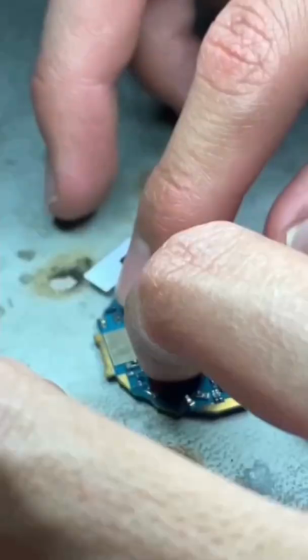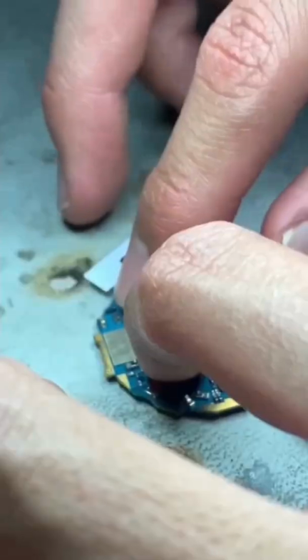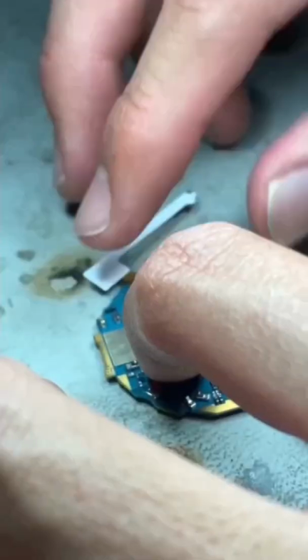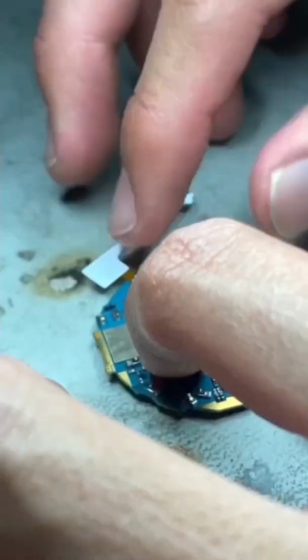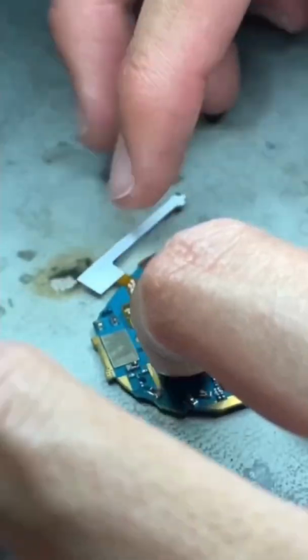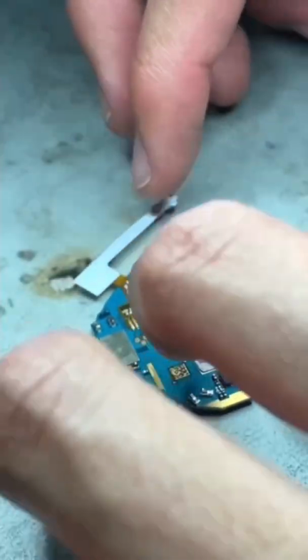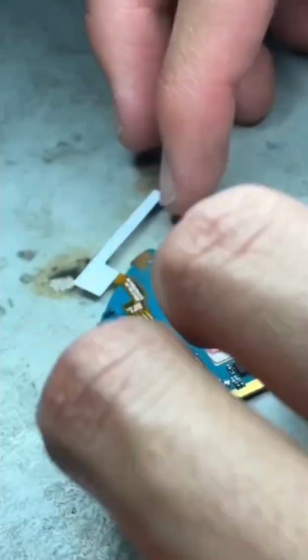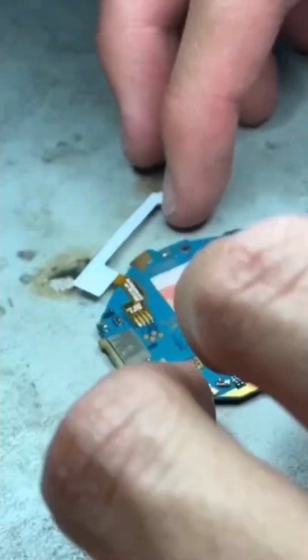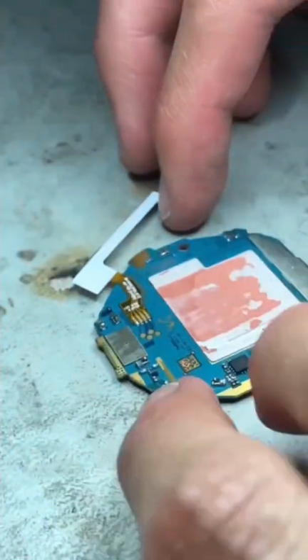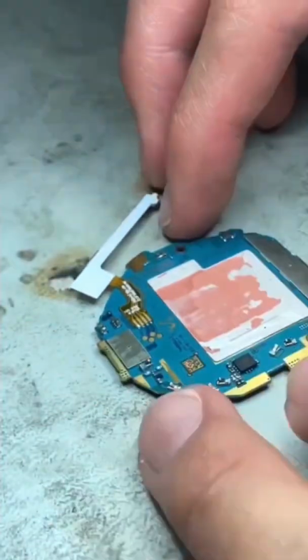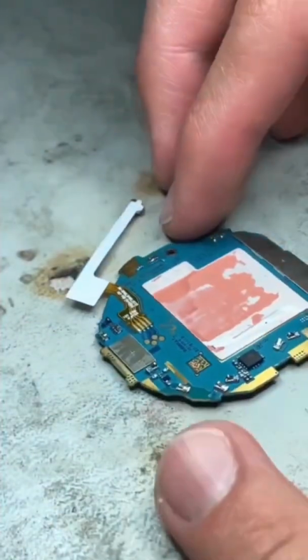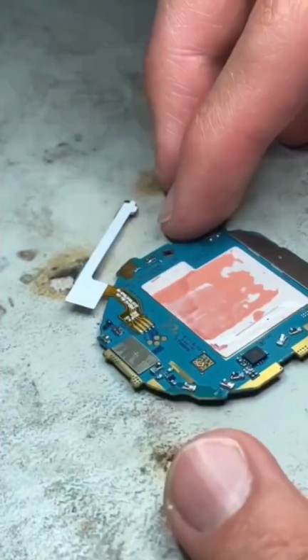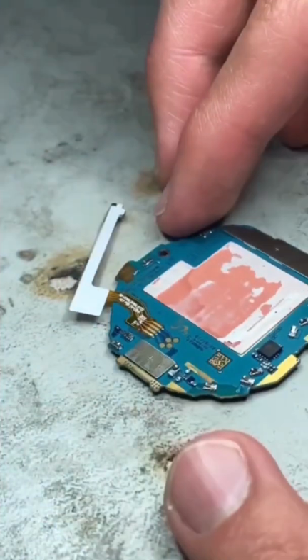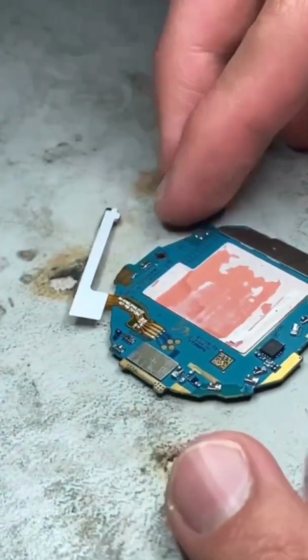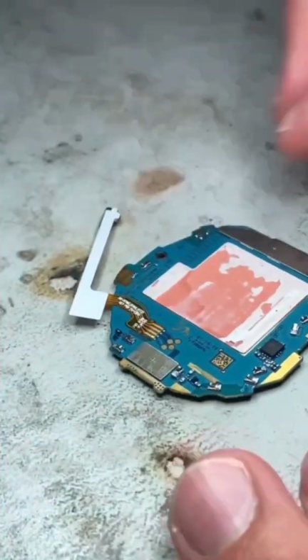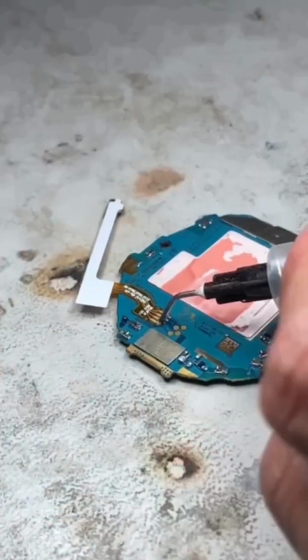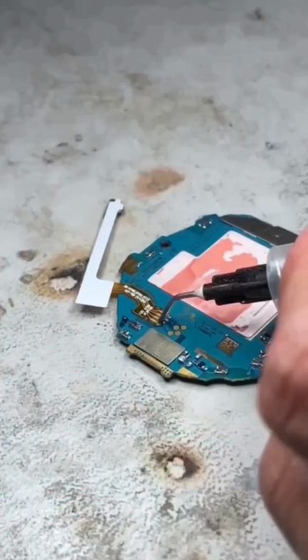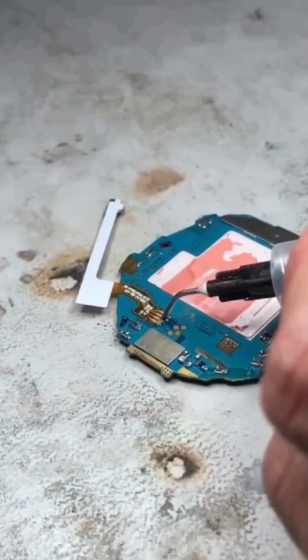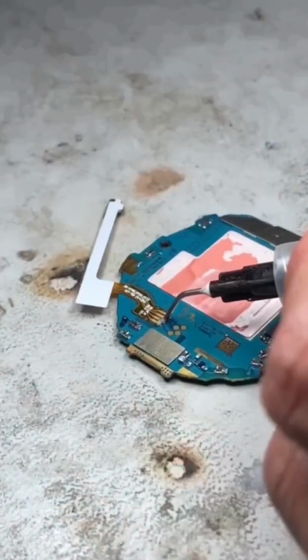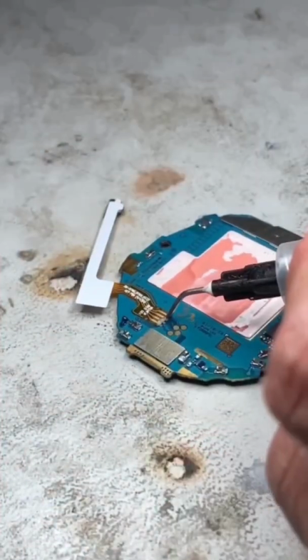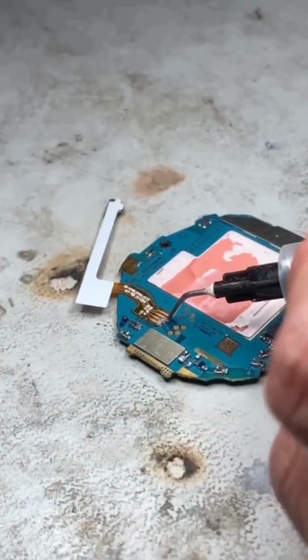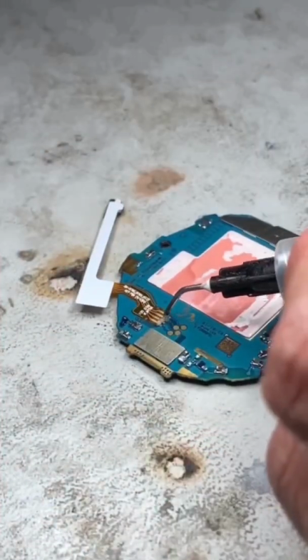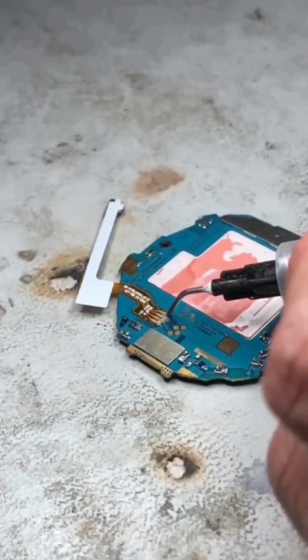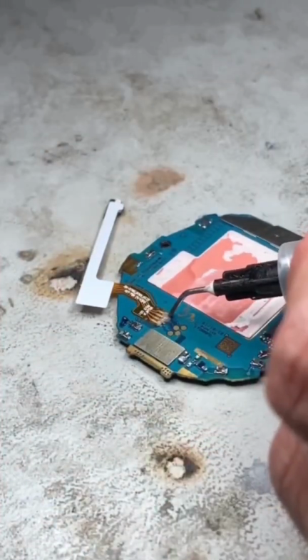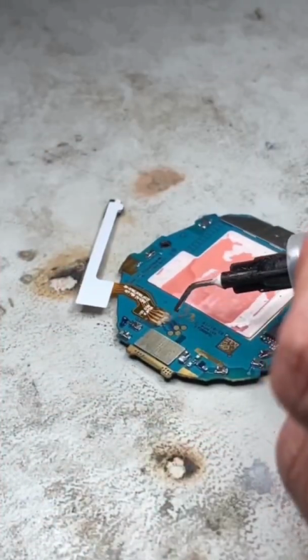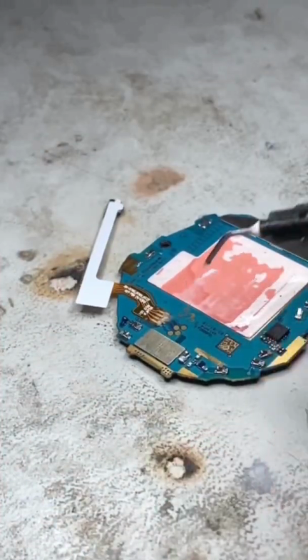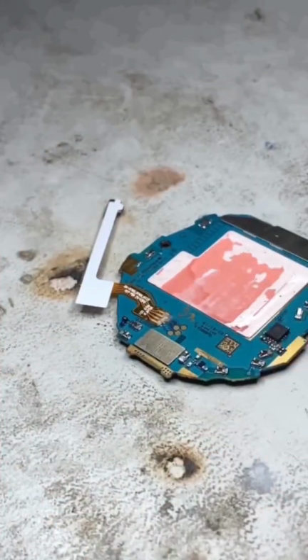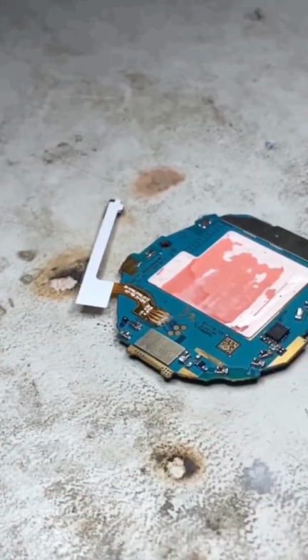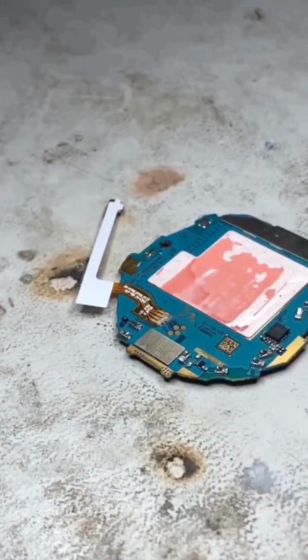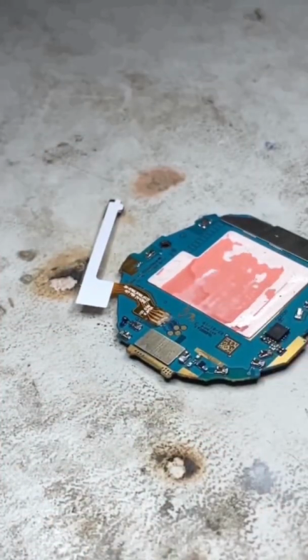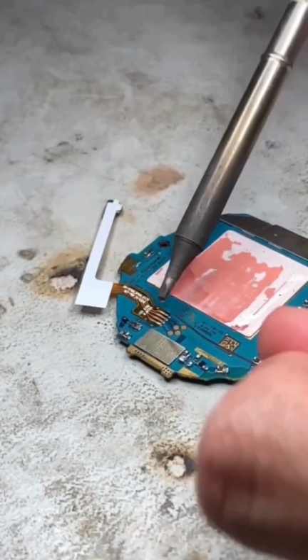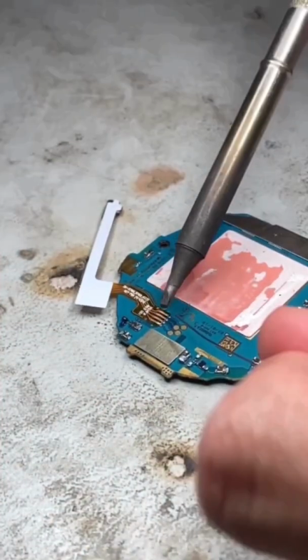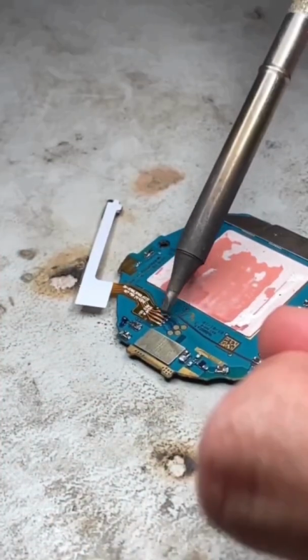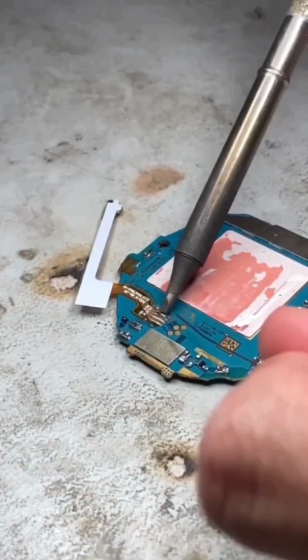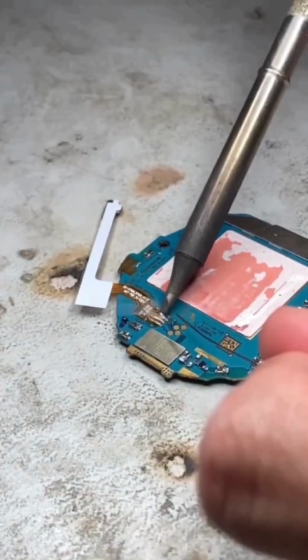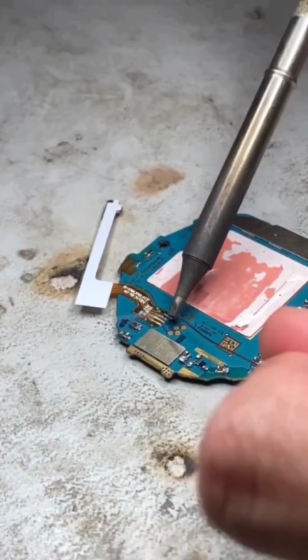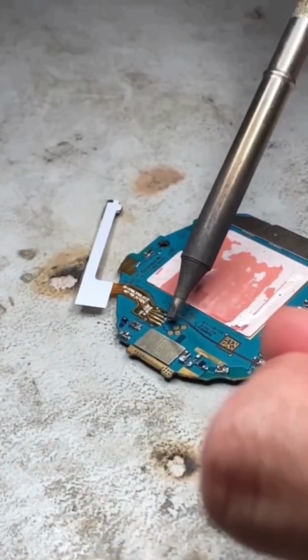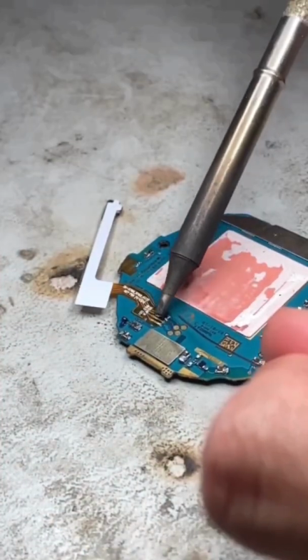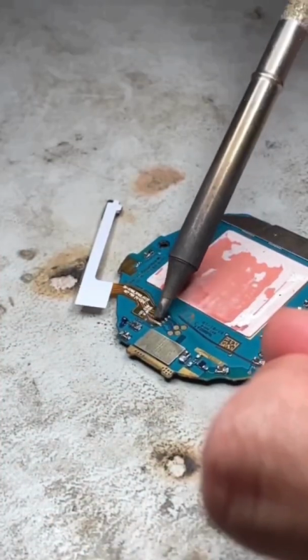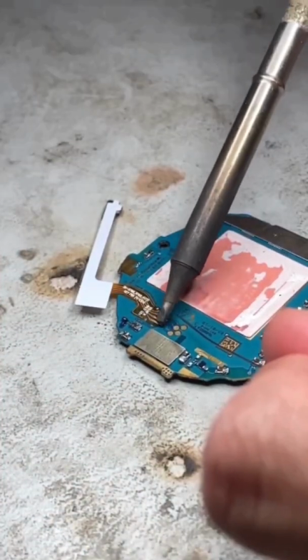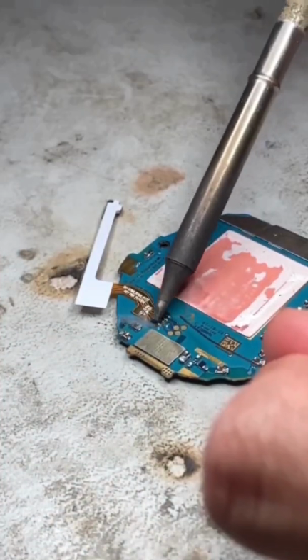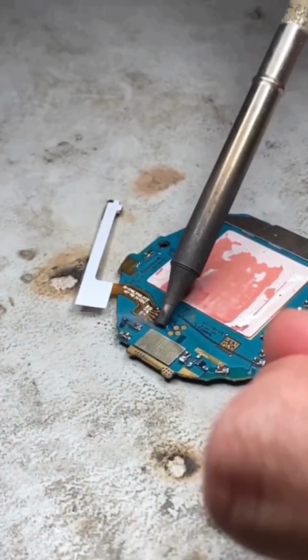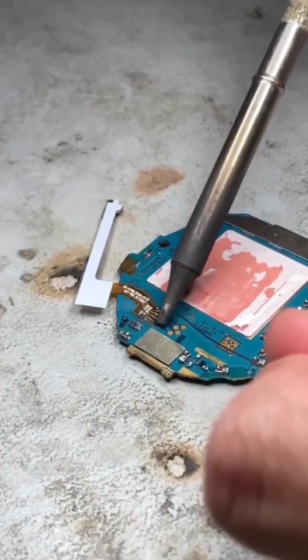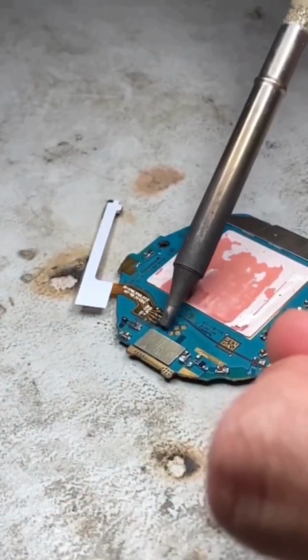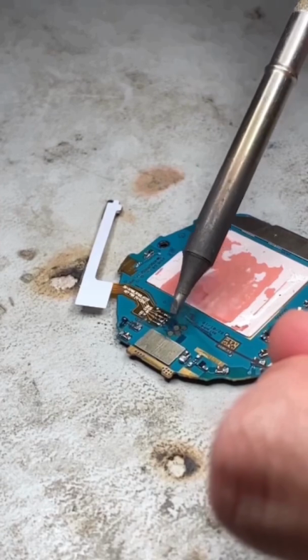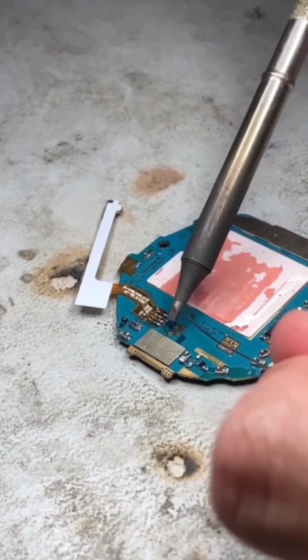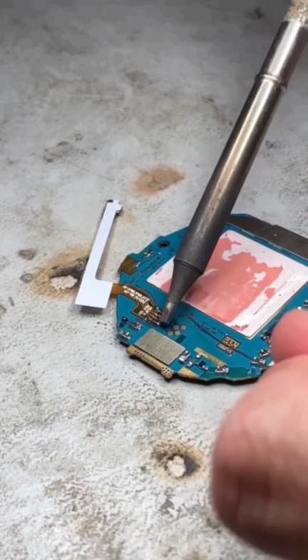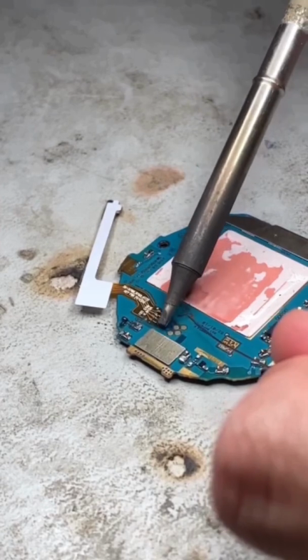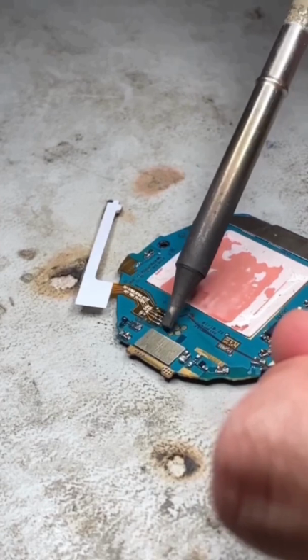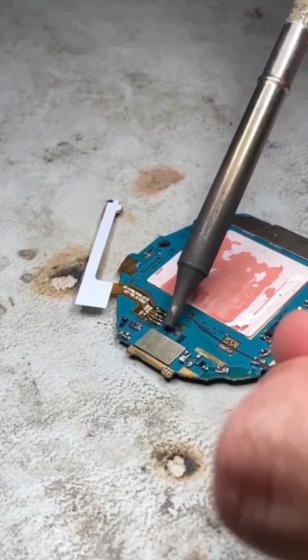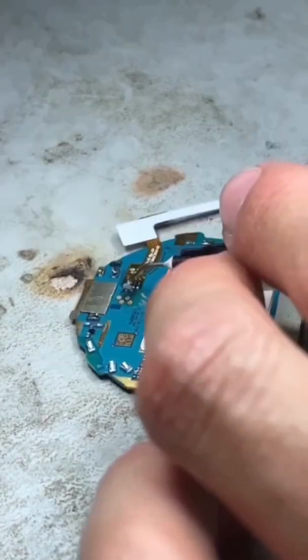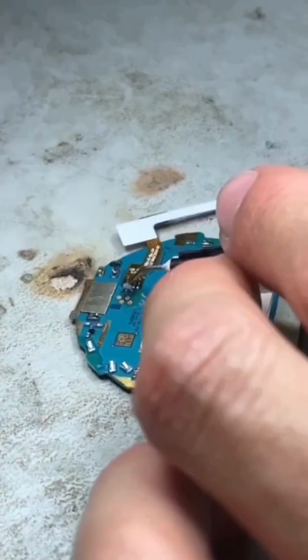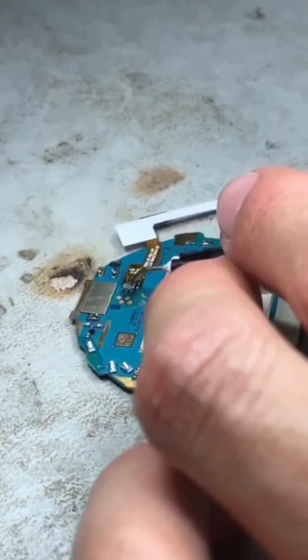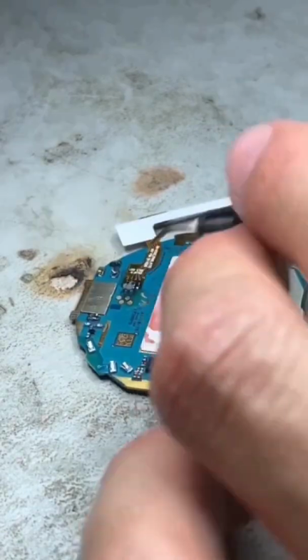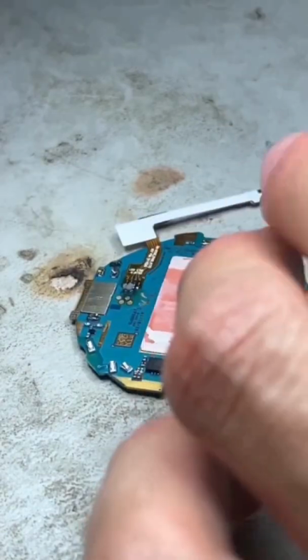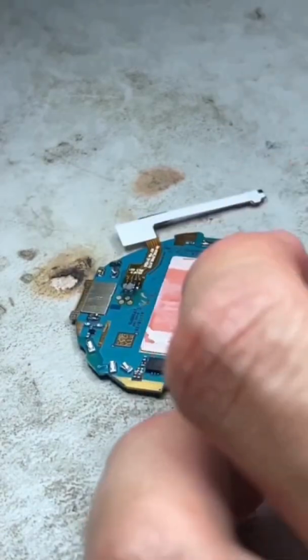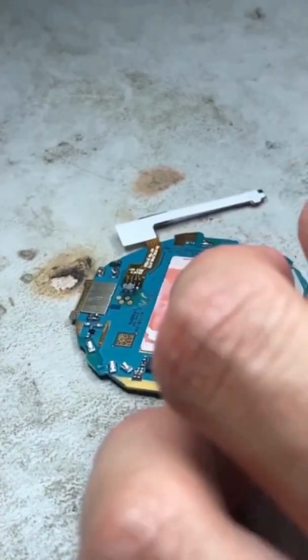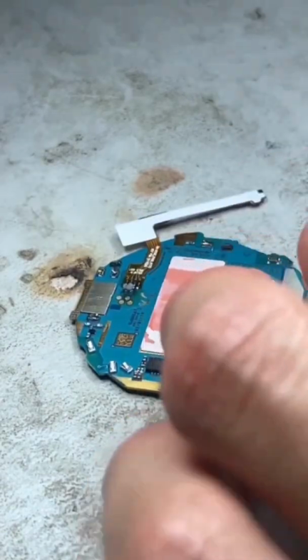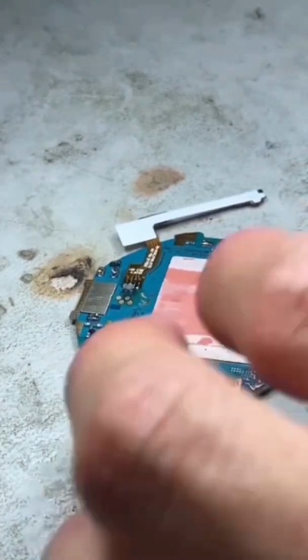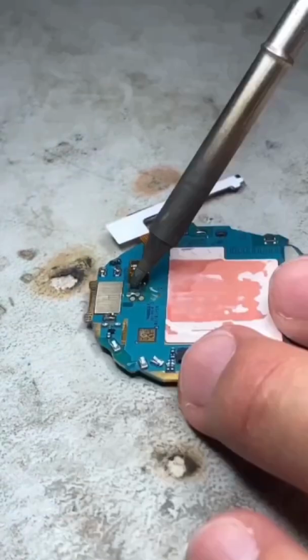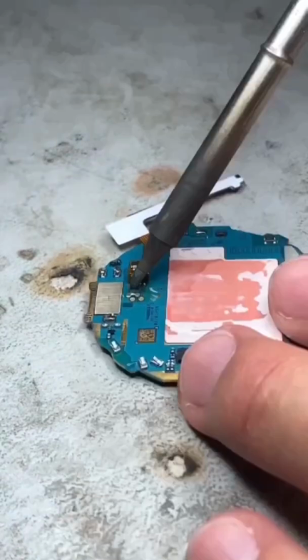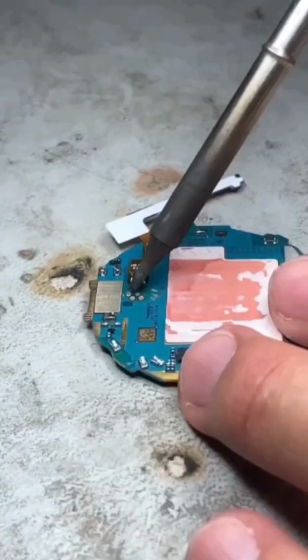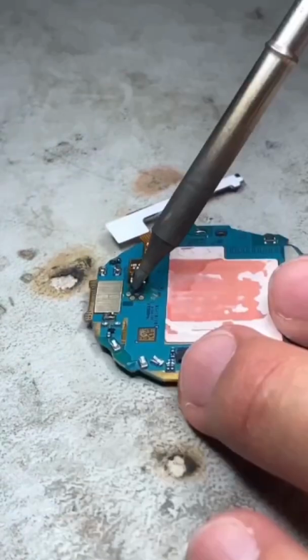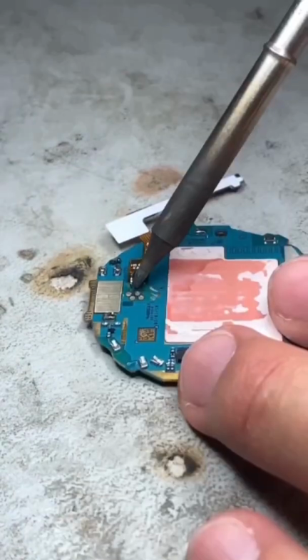Now that our new flex is in place, we'll add a bit of flux to help ensure the flow of solder is good and we have solid connections.